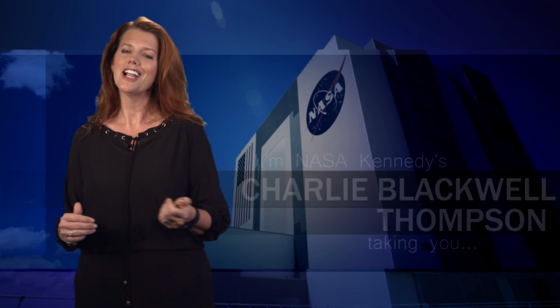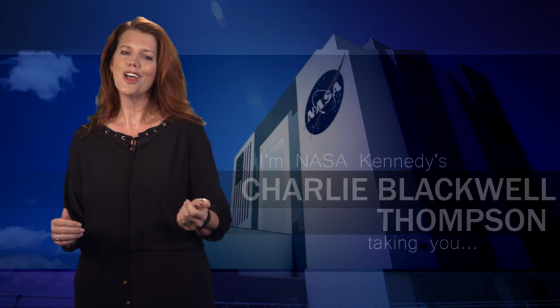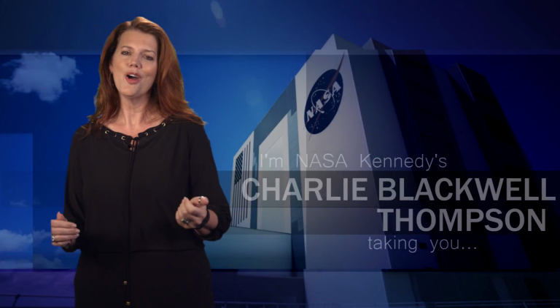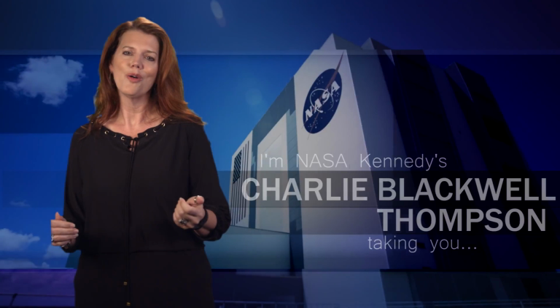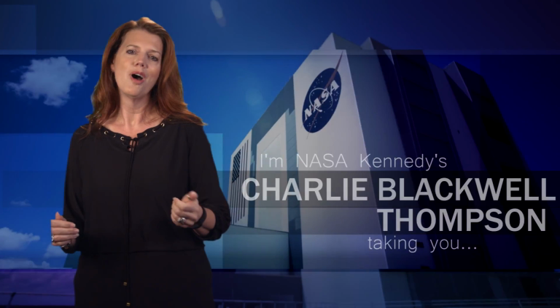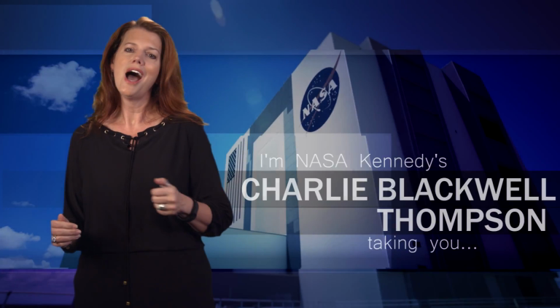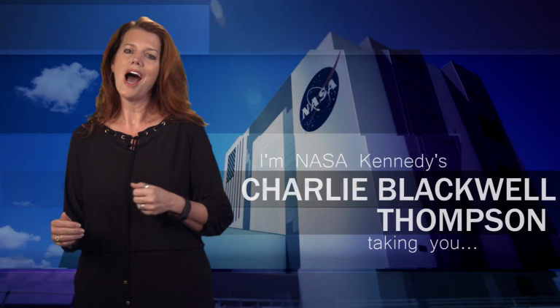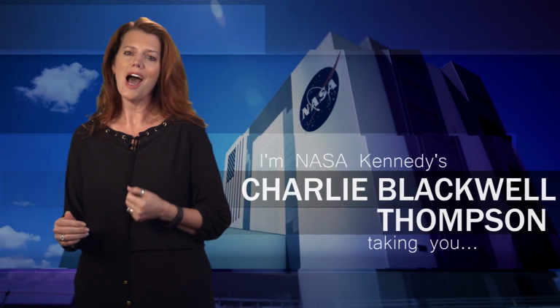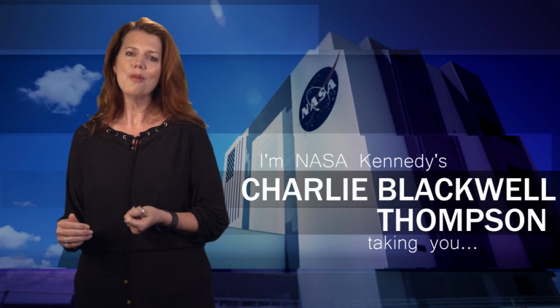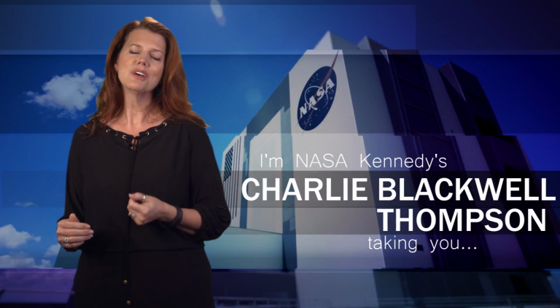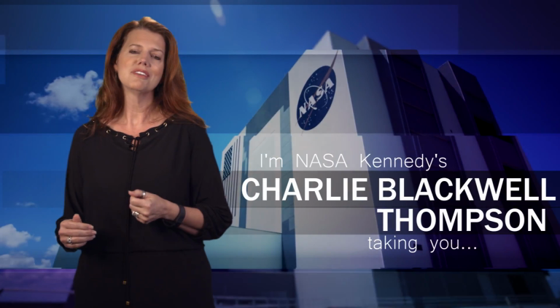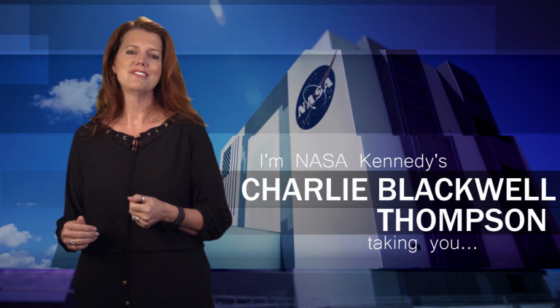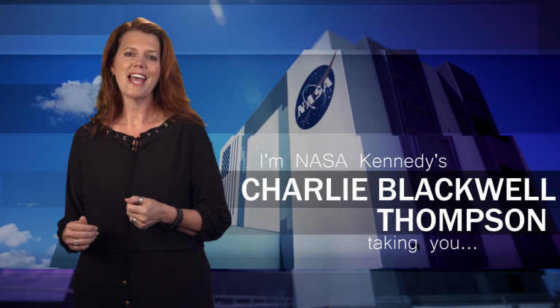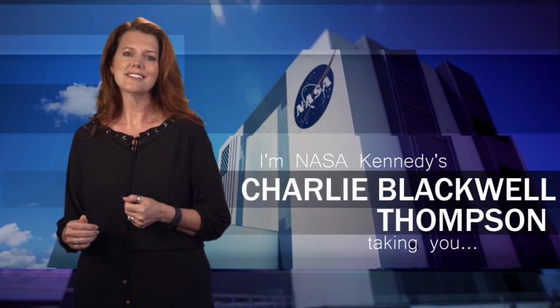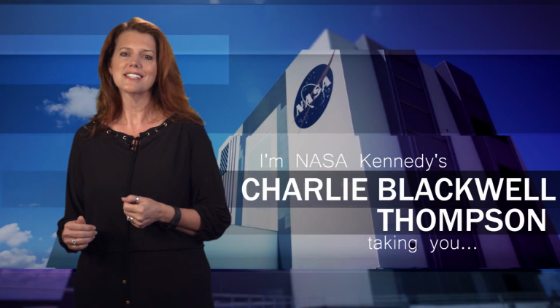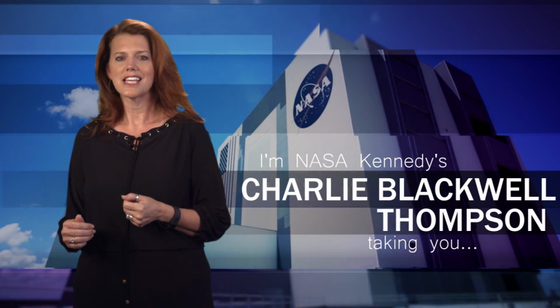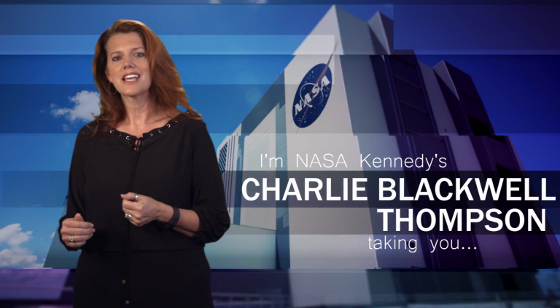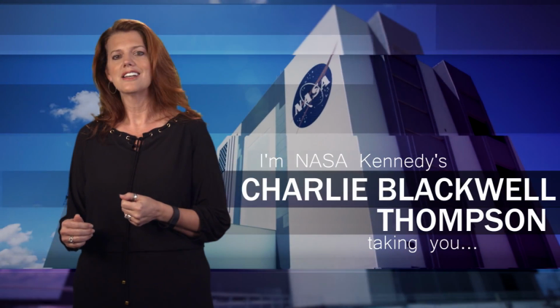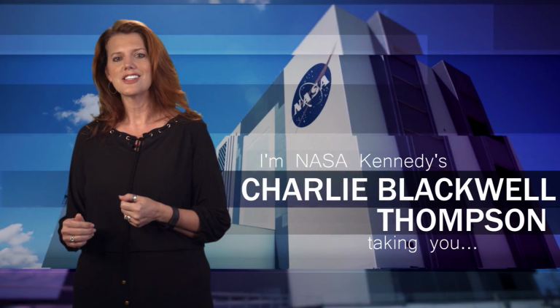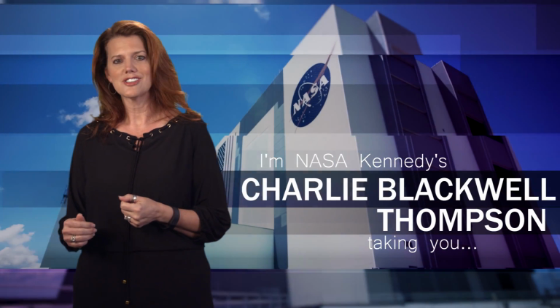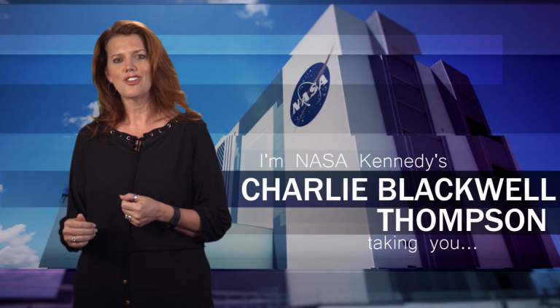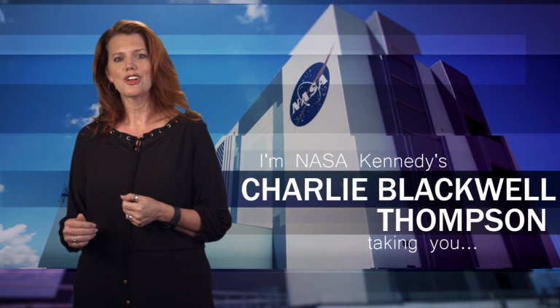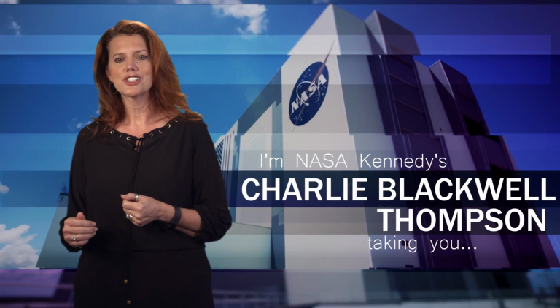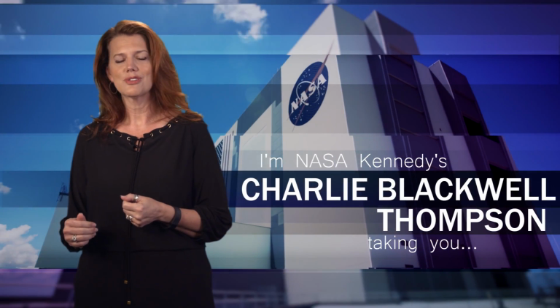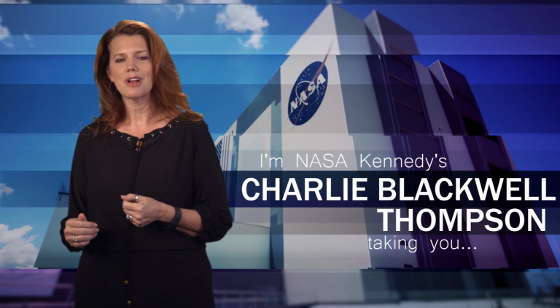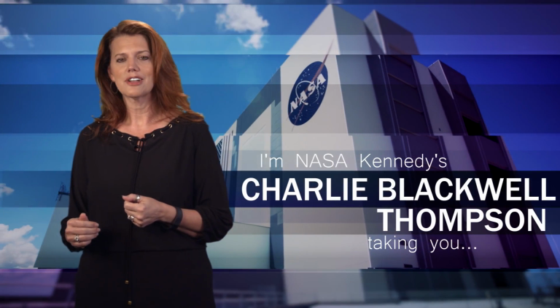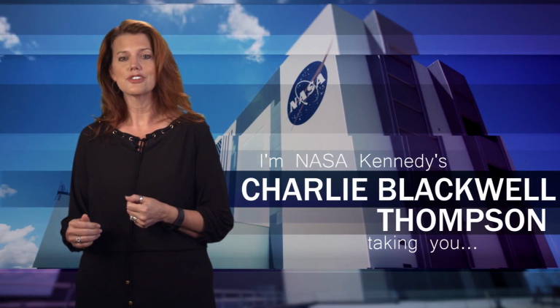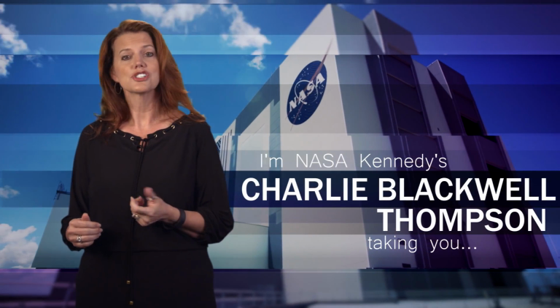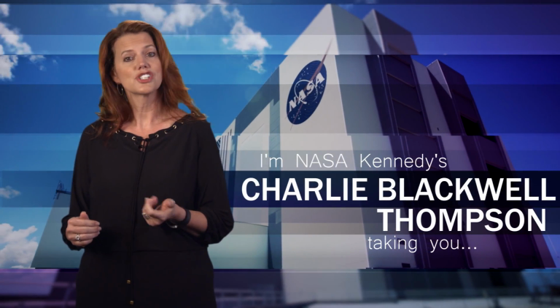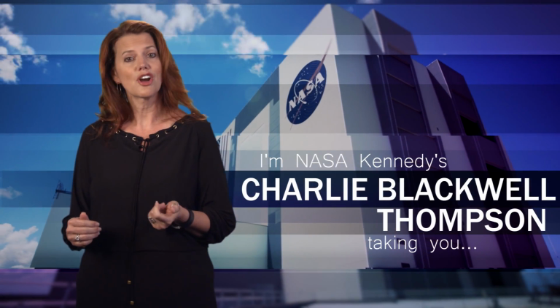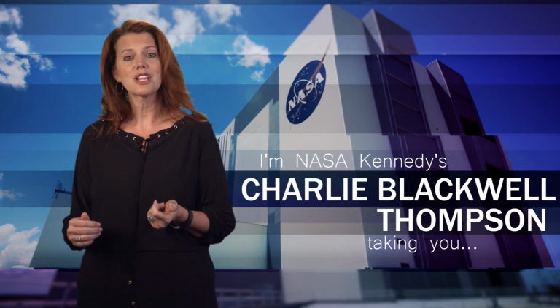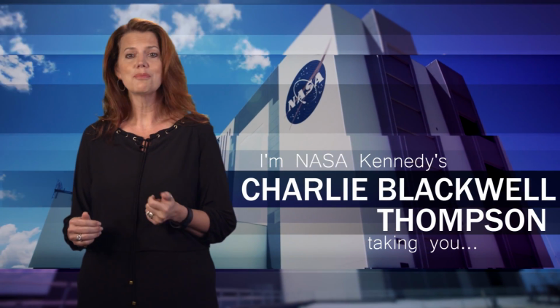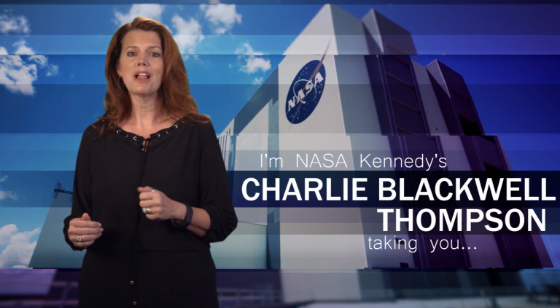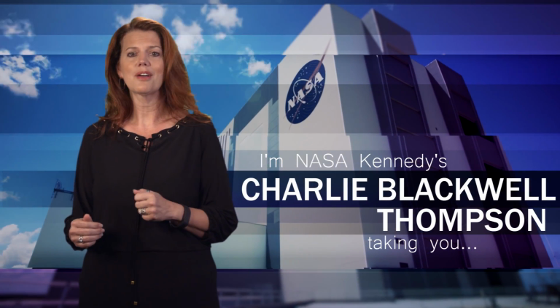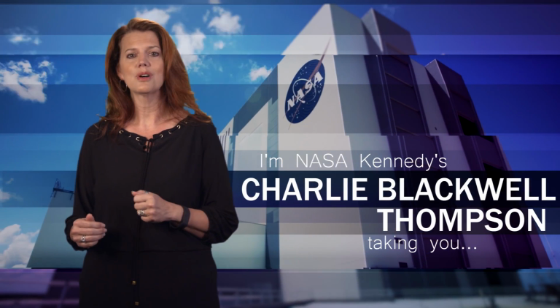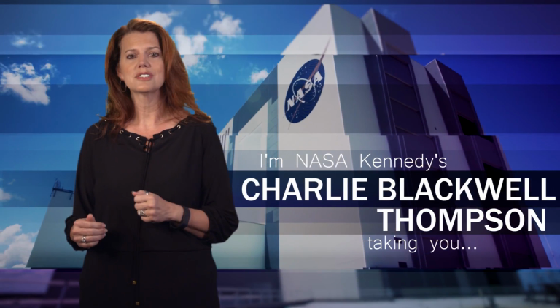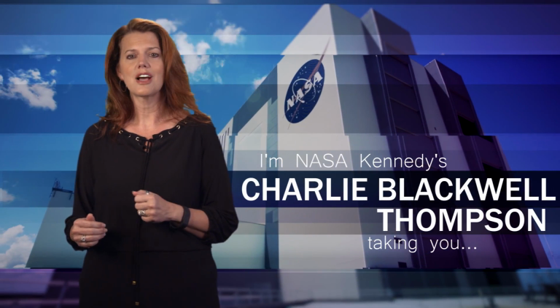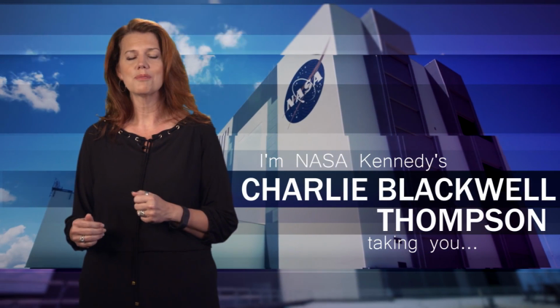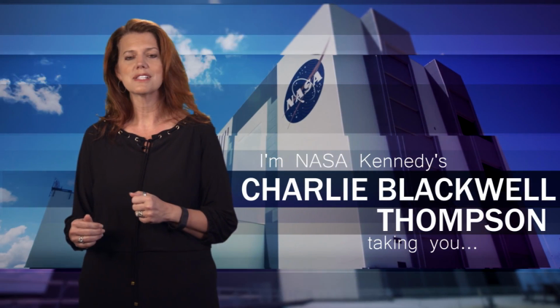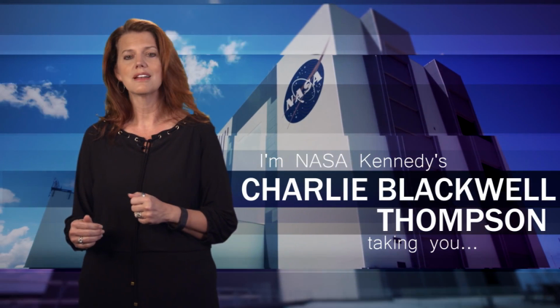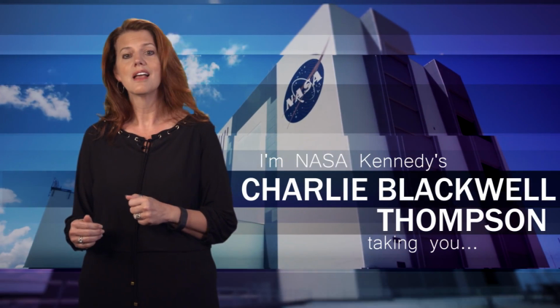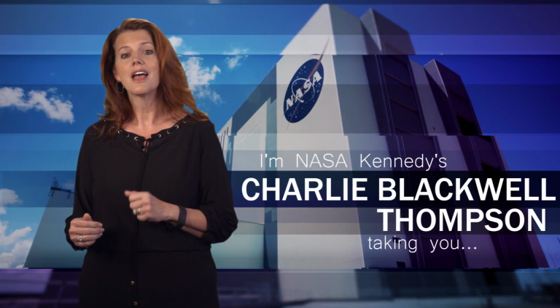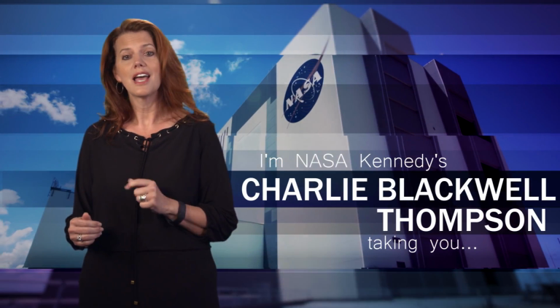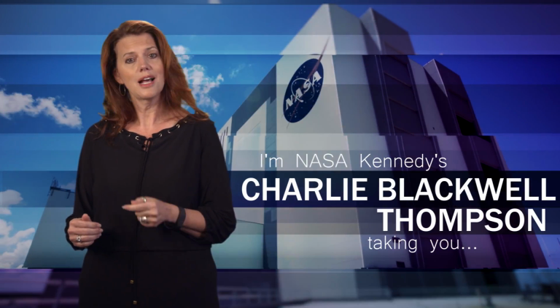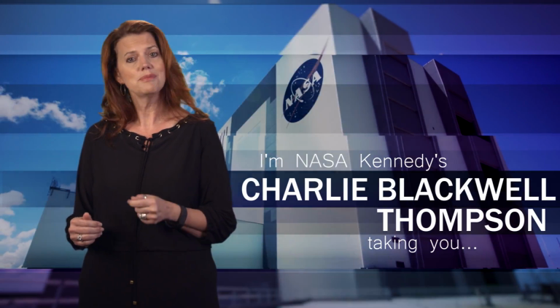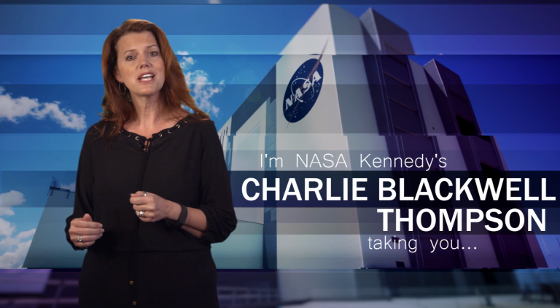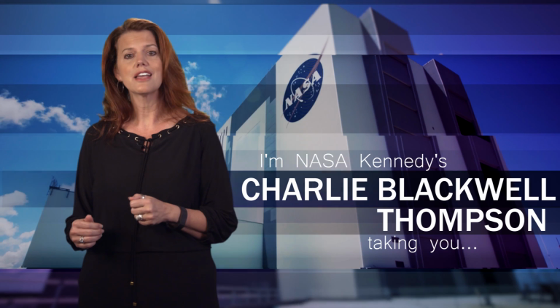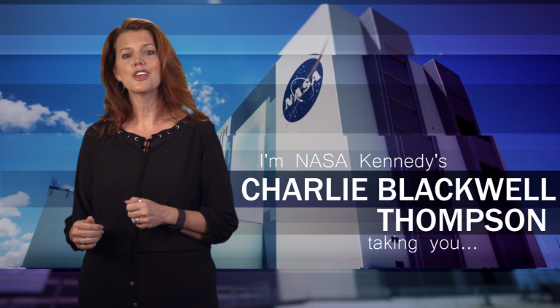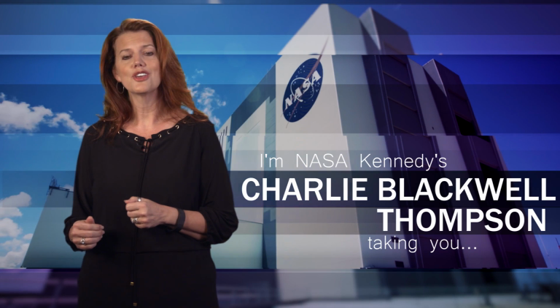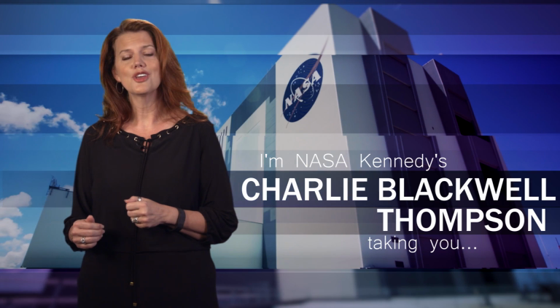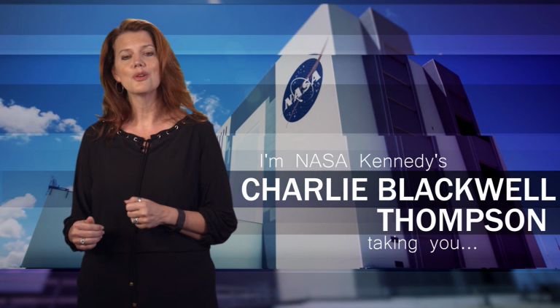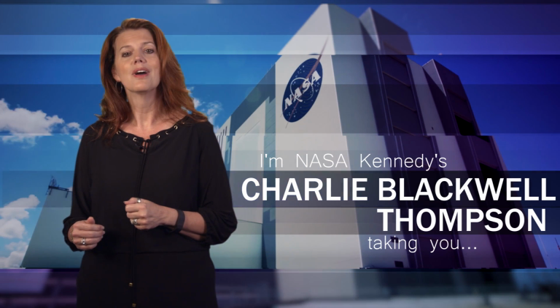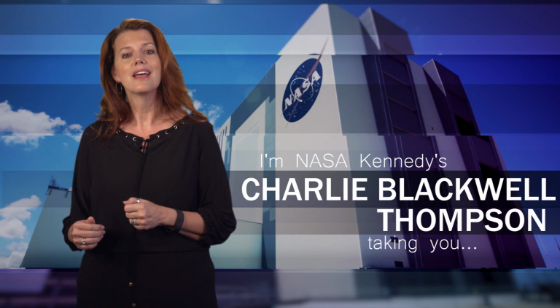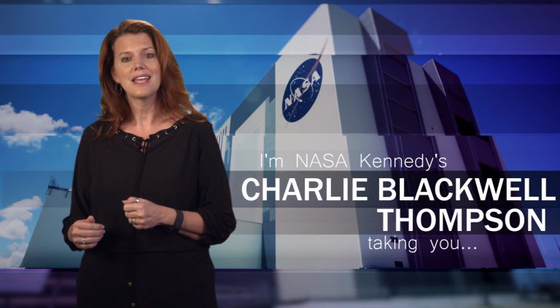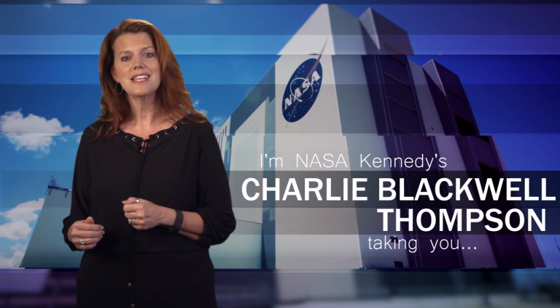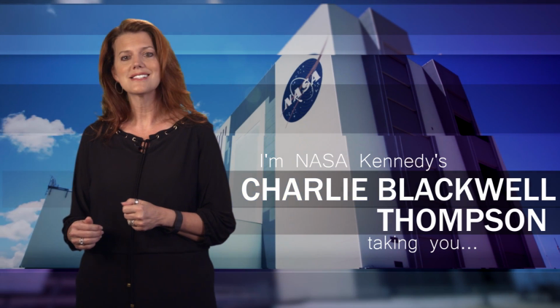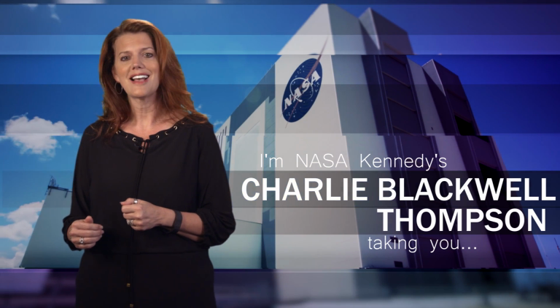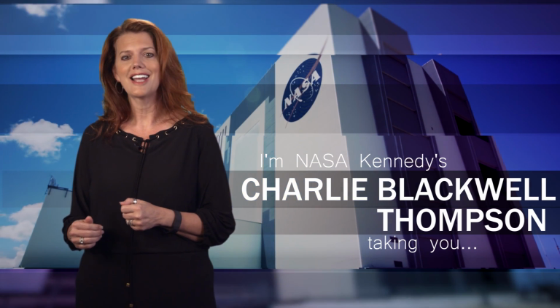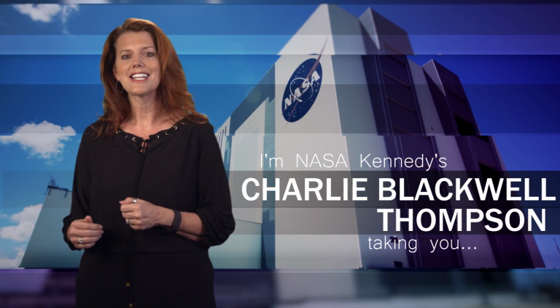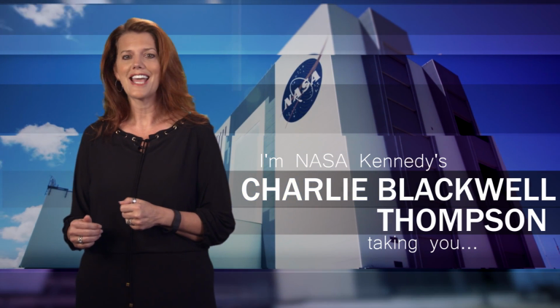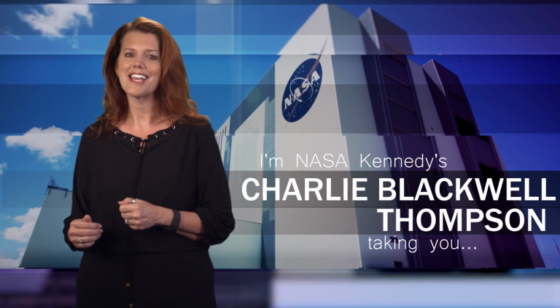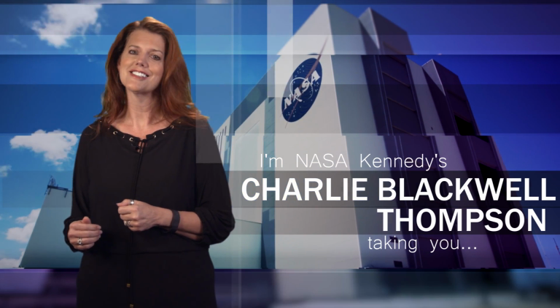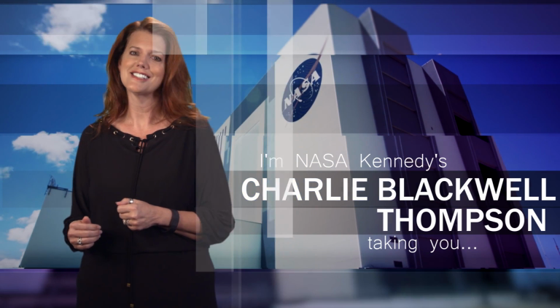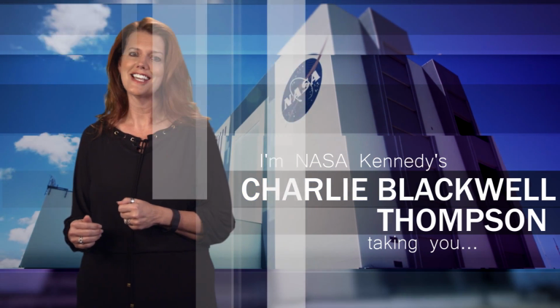Hello, I'm one of NASA Kennedy's launch directors, Charlie Blackwell-Thompson, and I'm taking you Inside KSC.